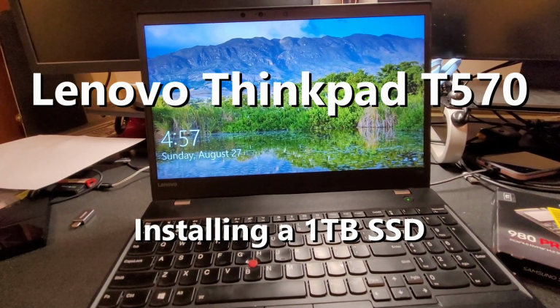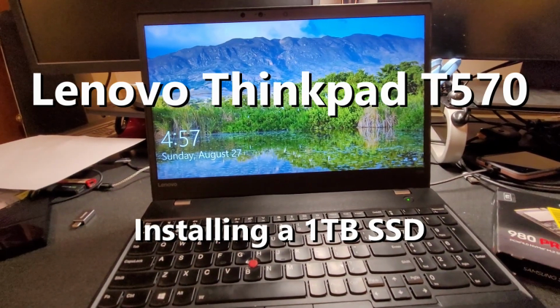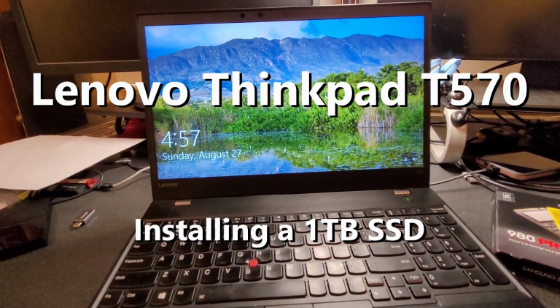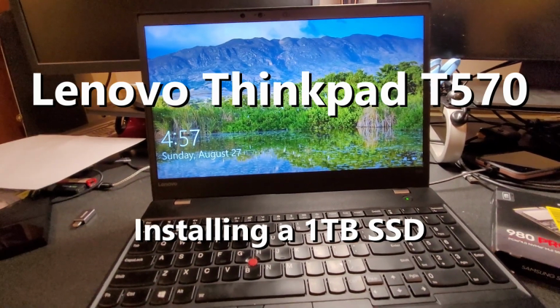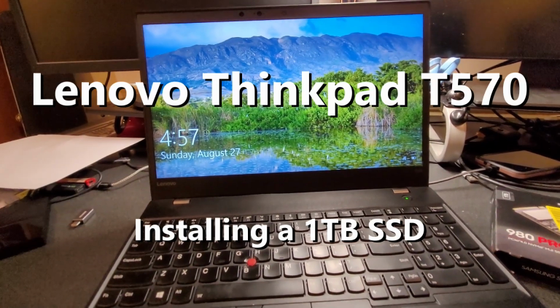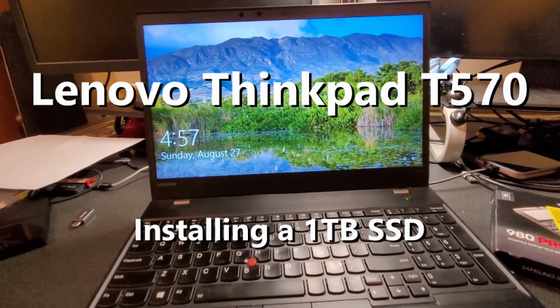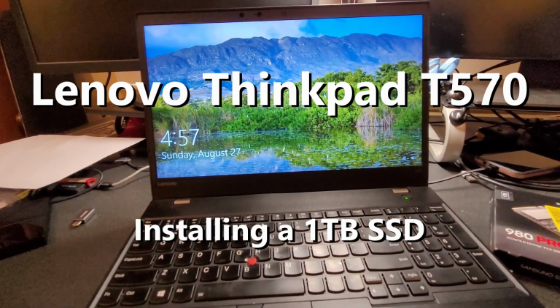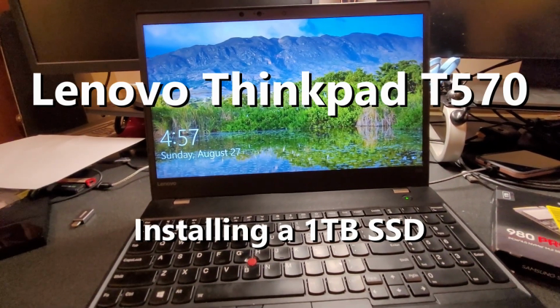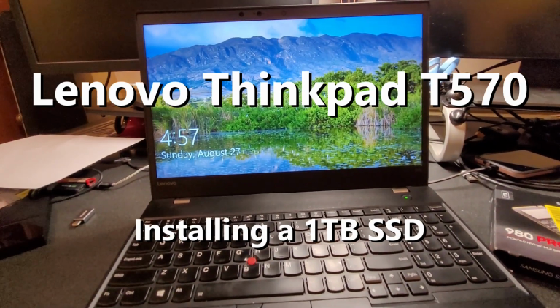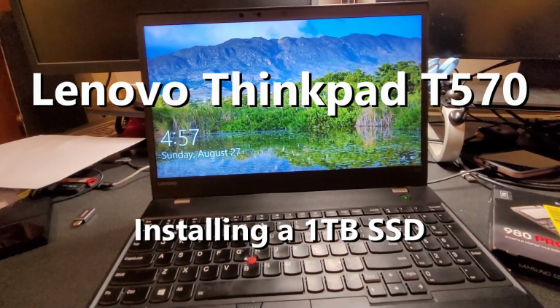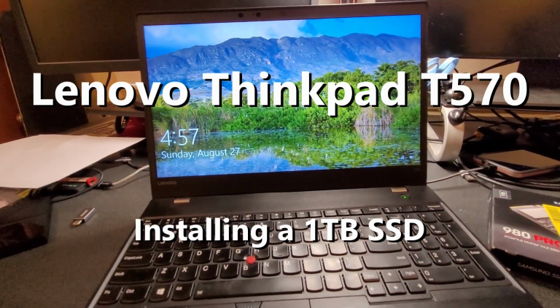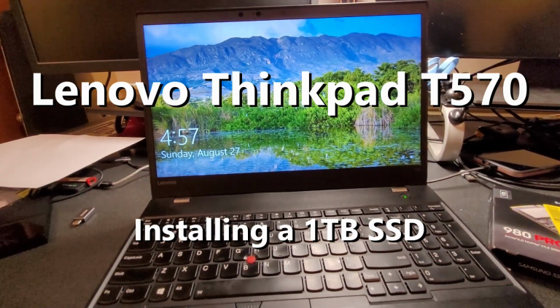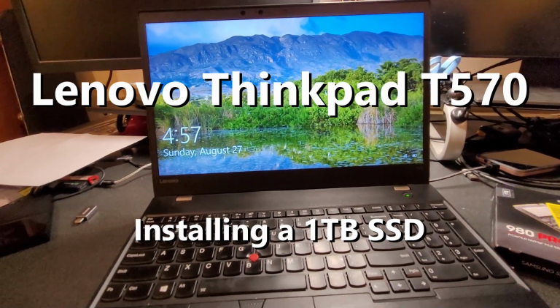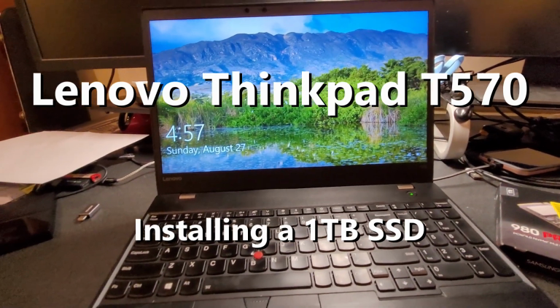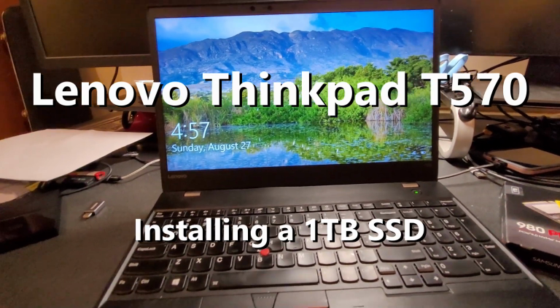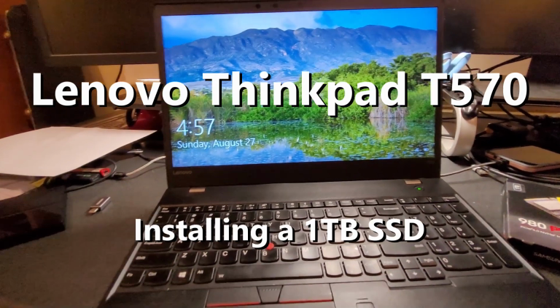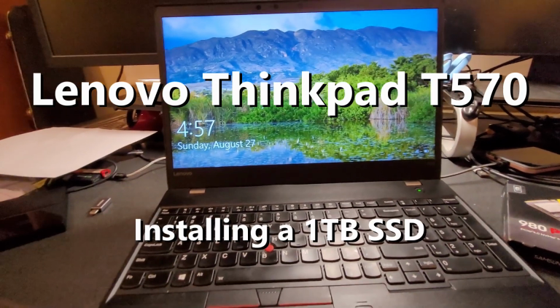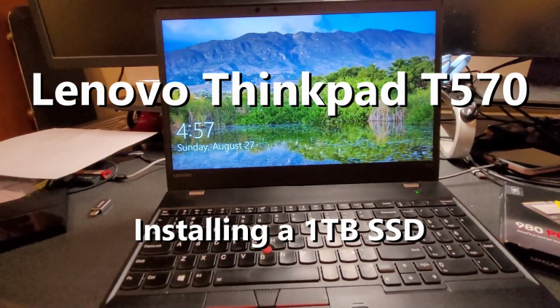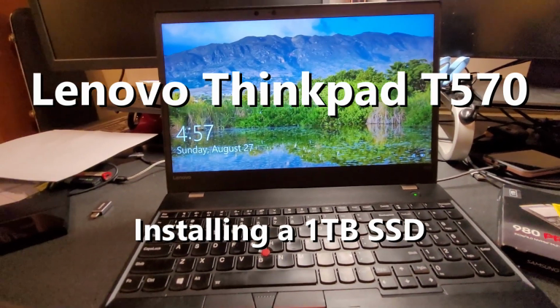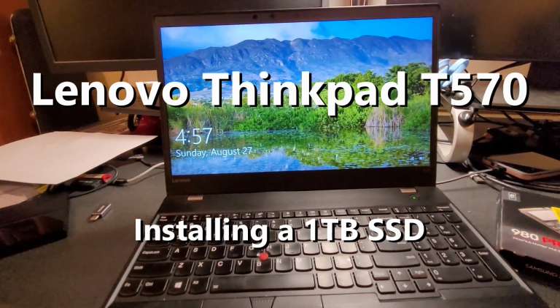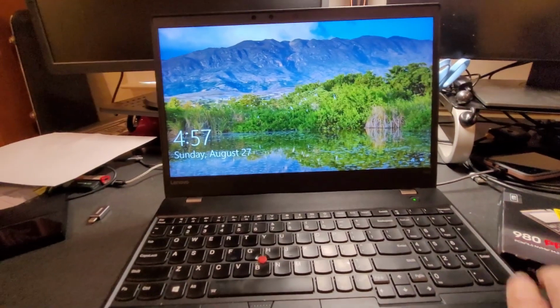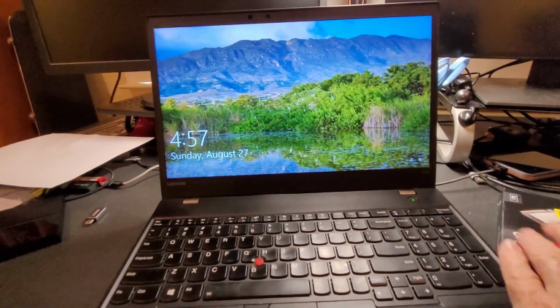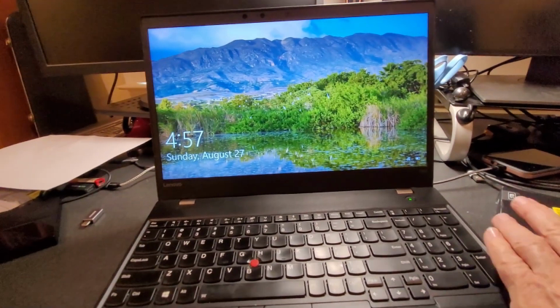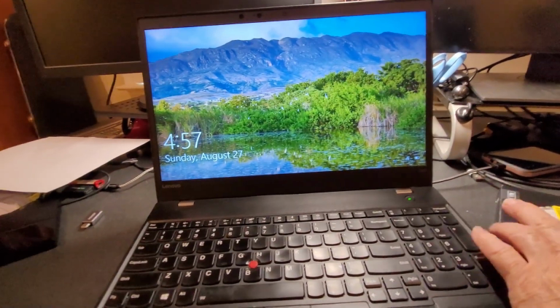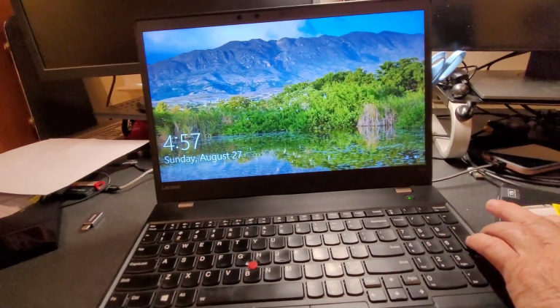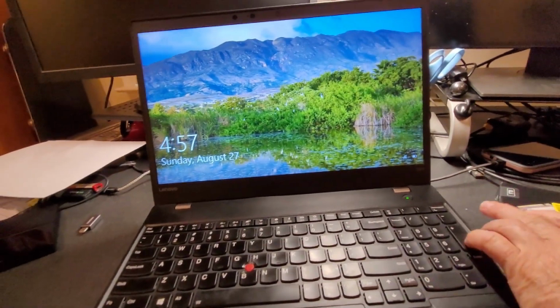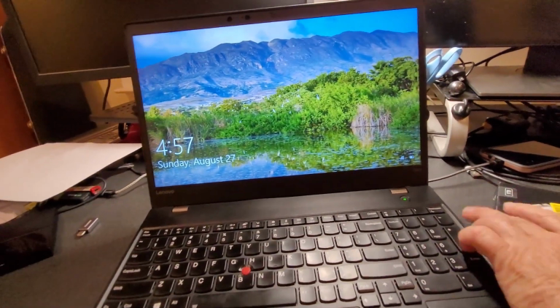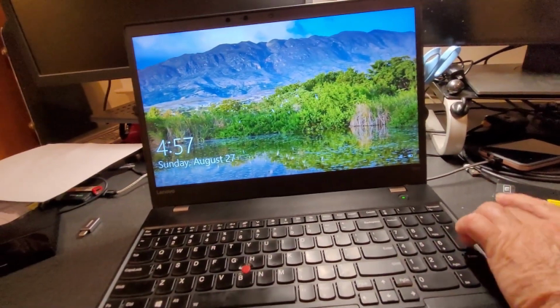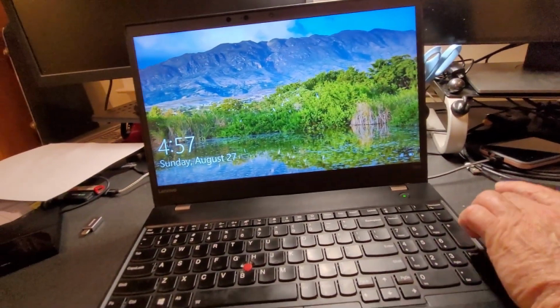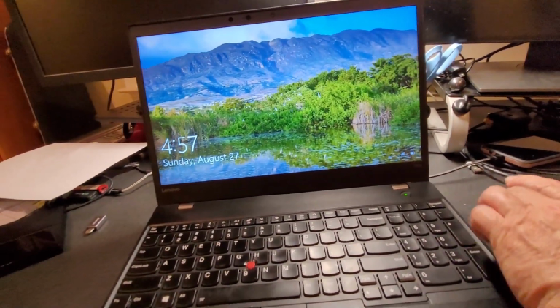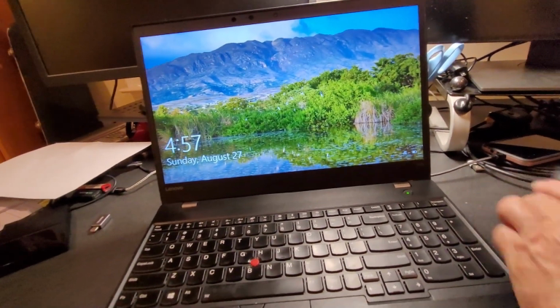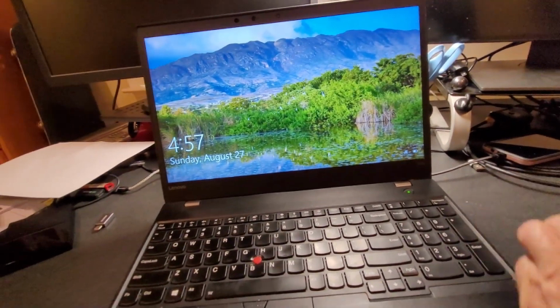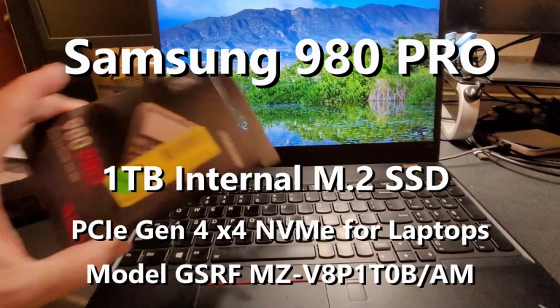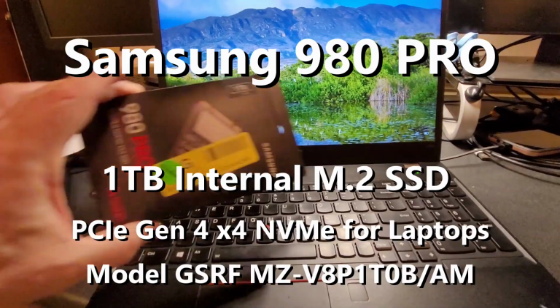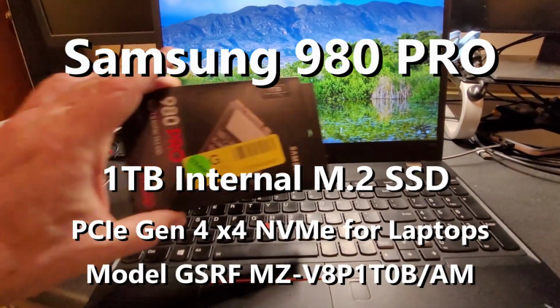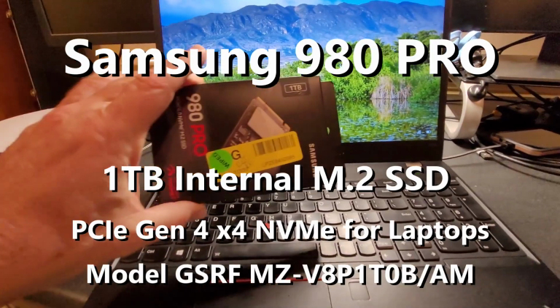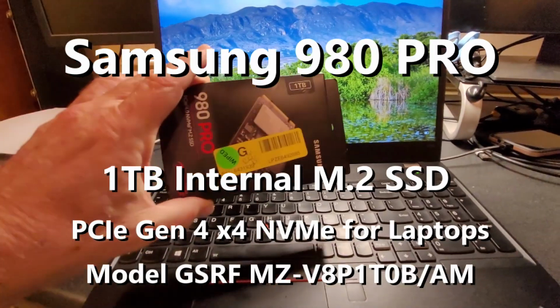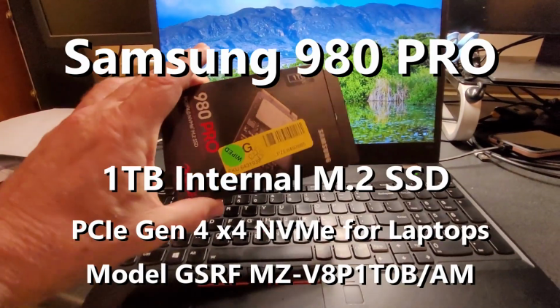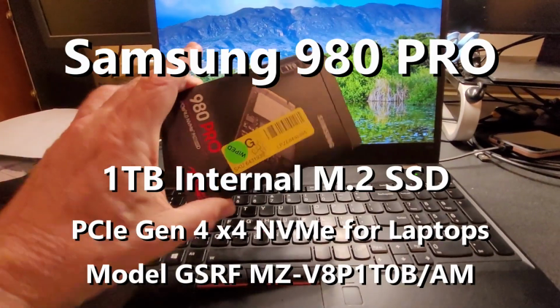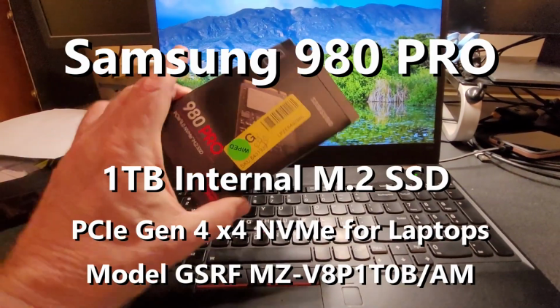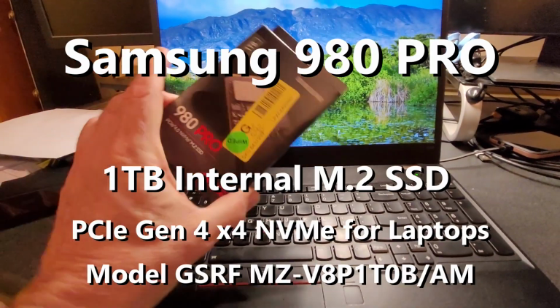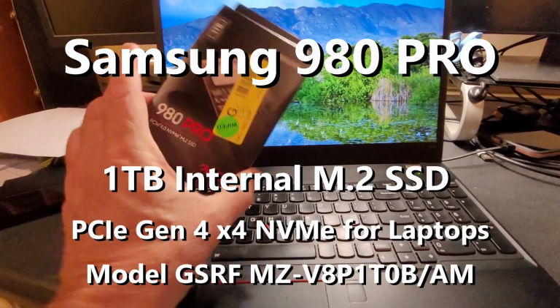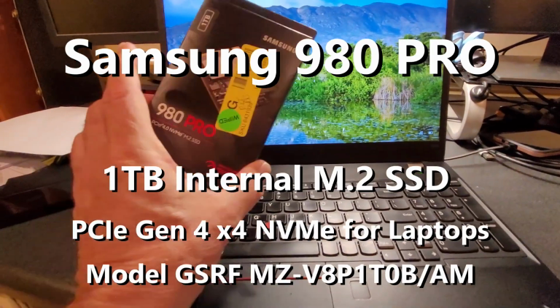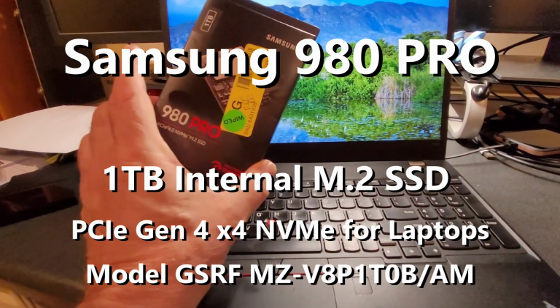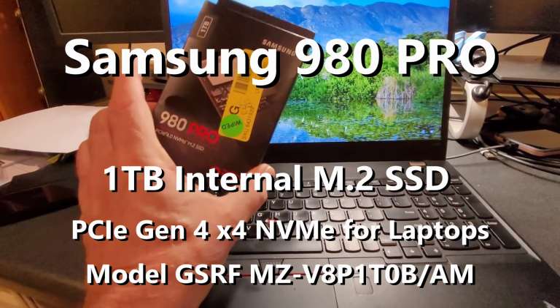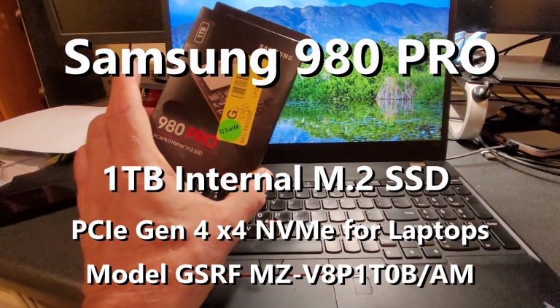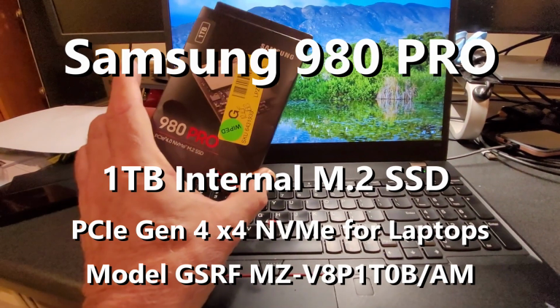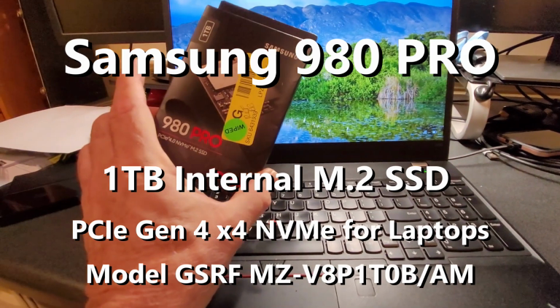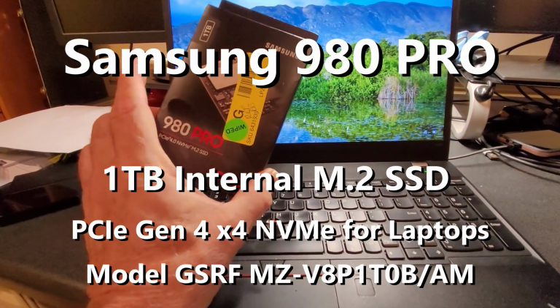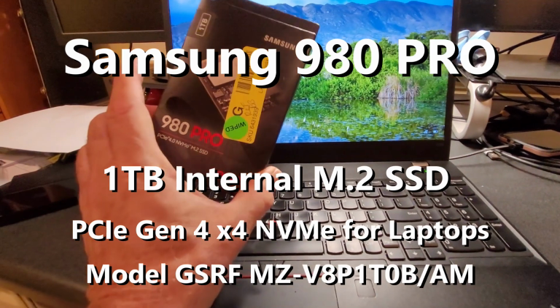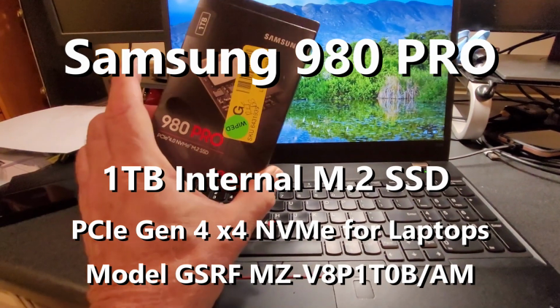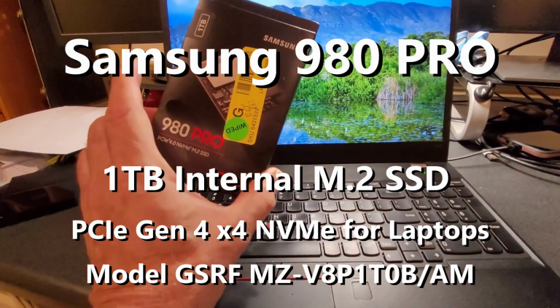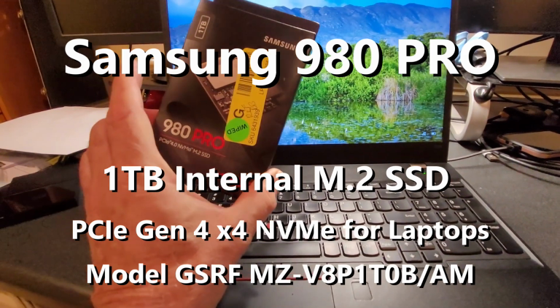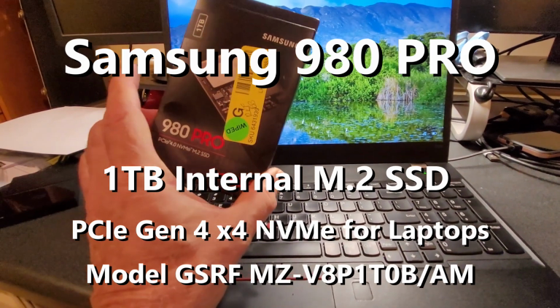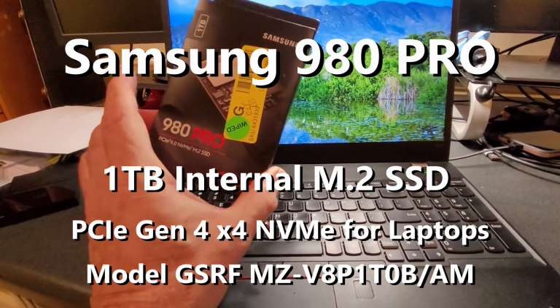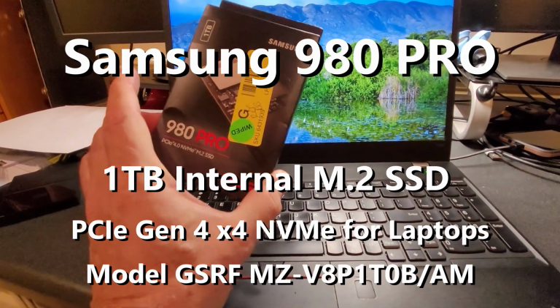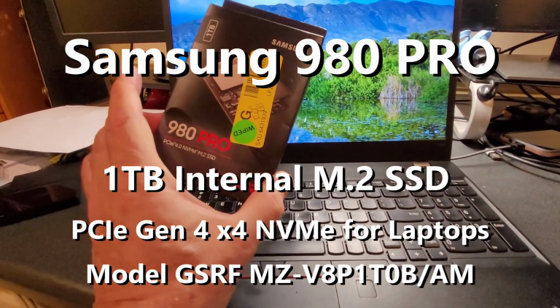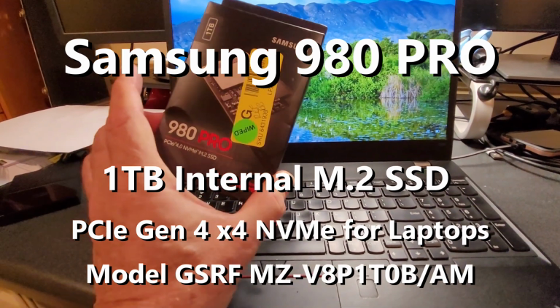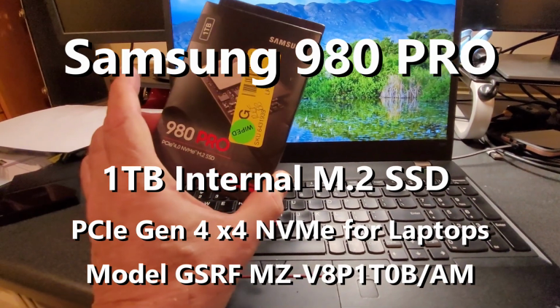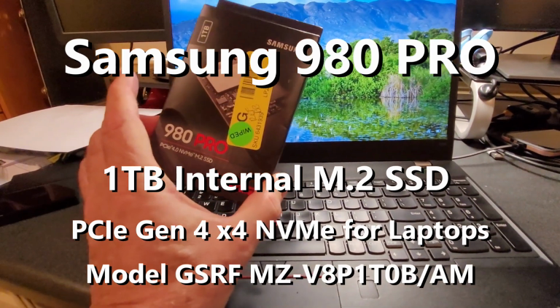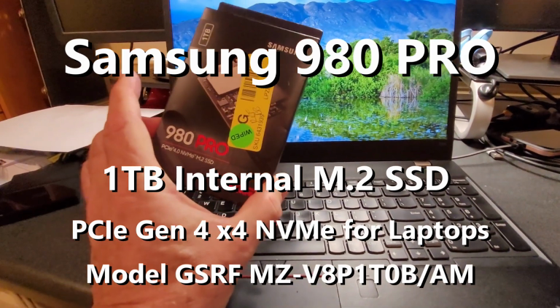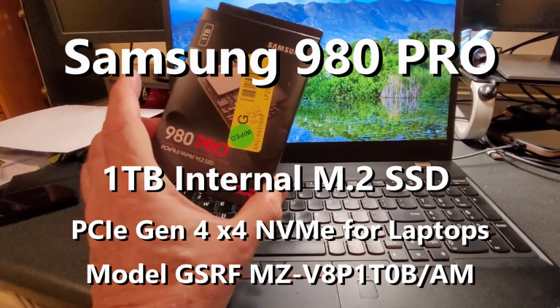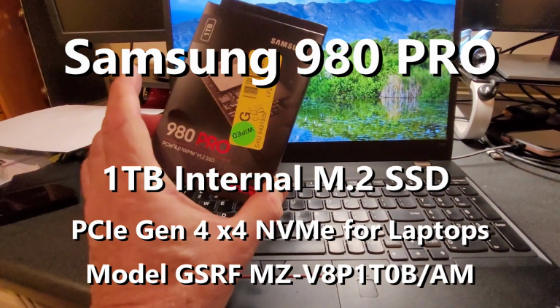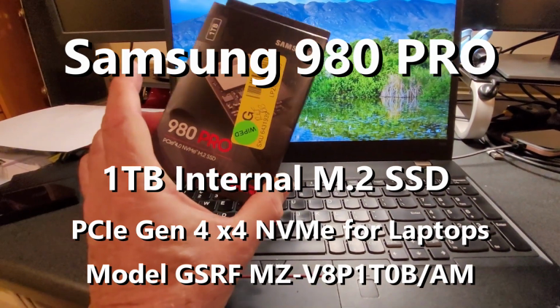I have a Lenovo ThinkPad T570. I'm going to install this one terabyte drive.